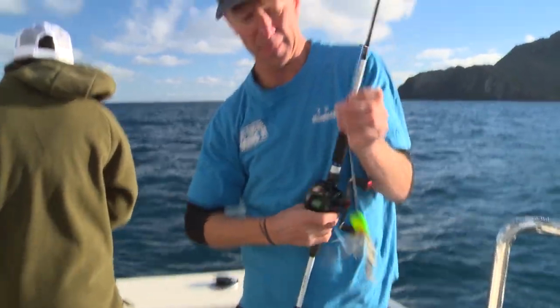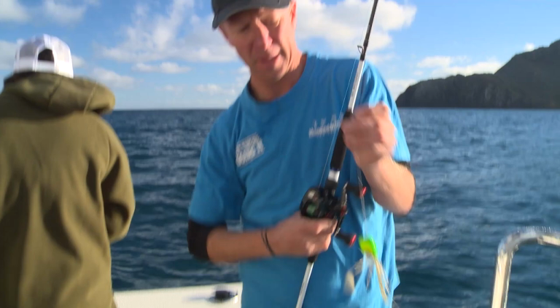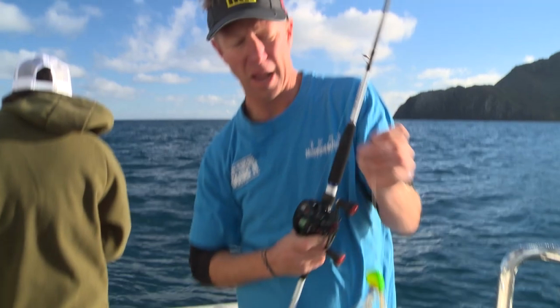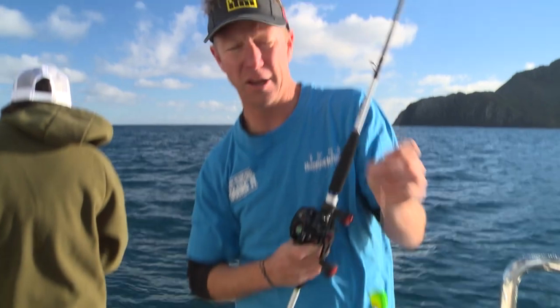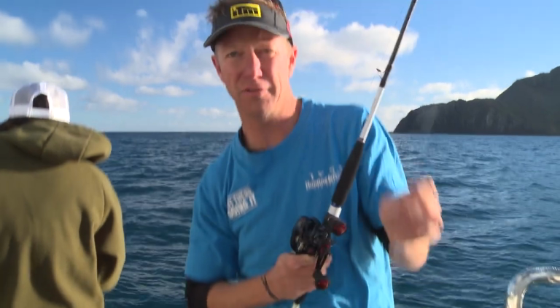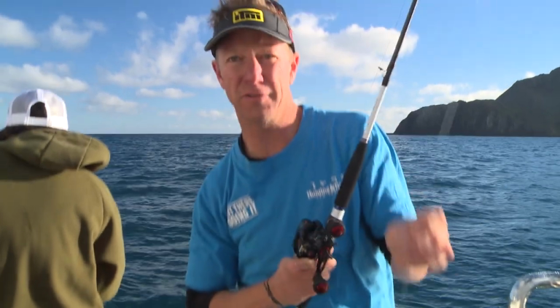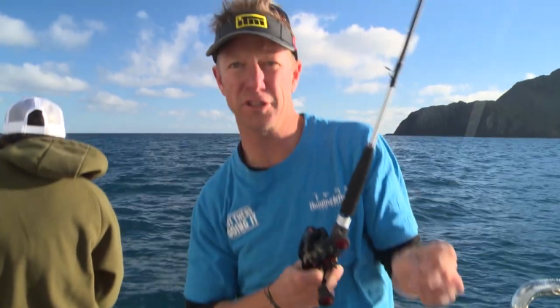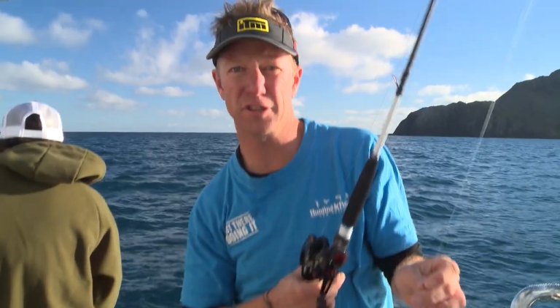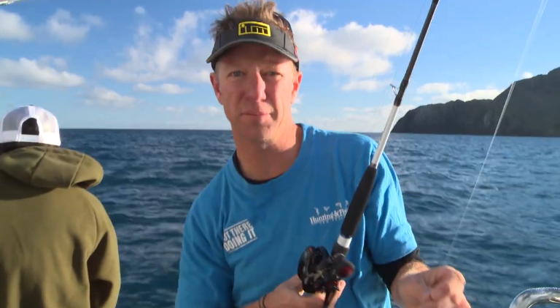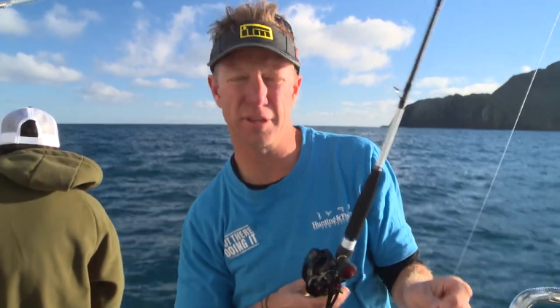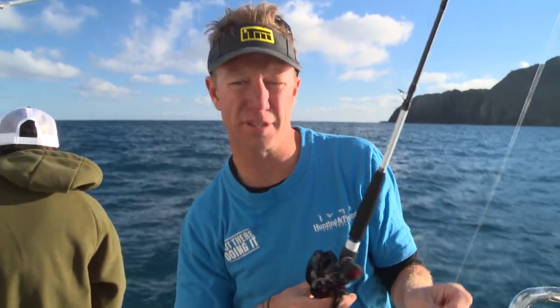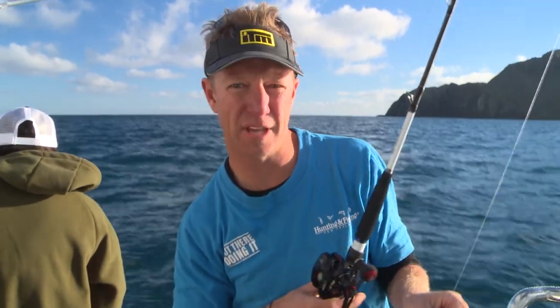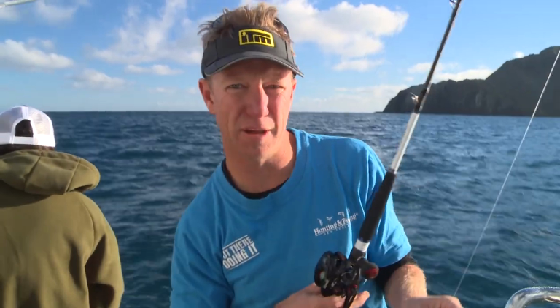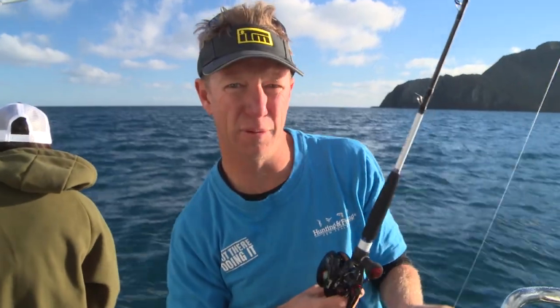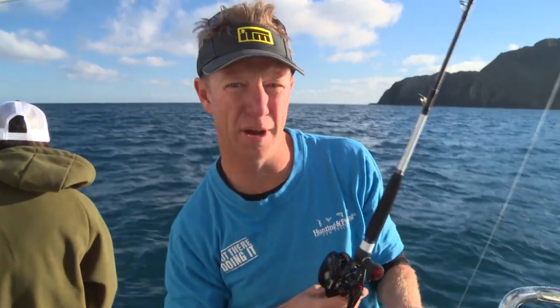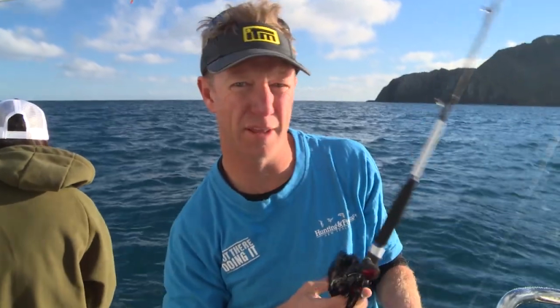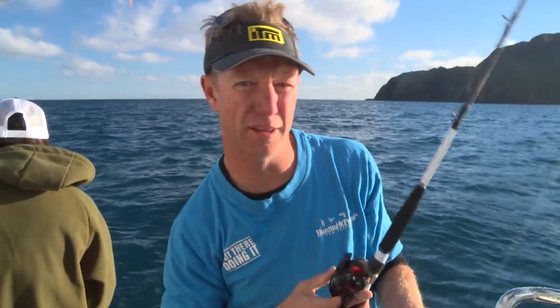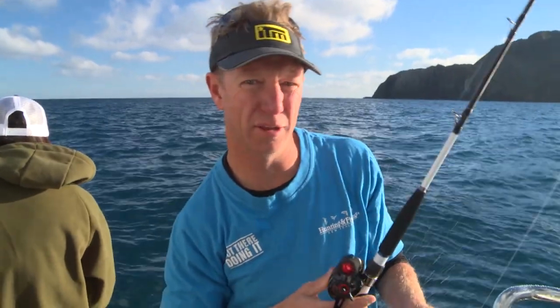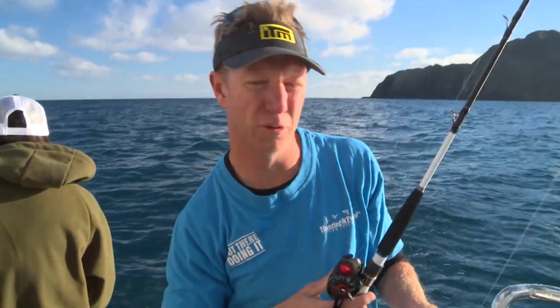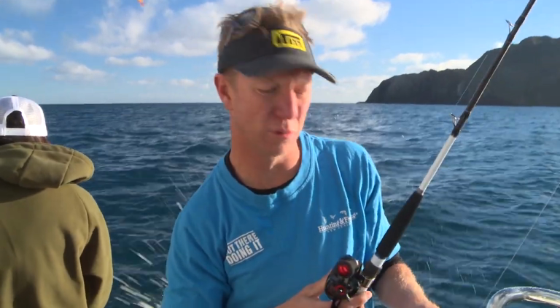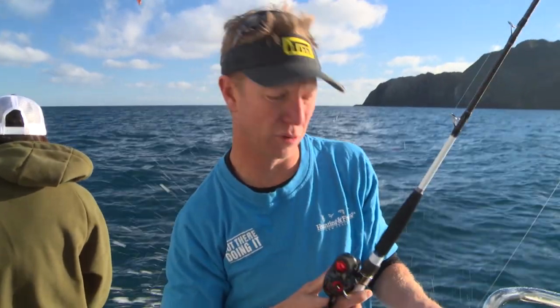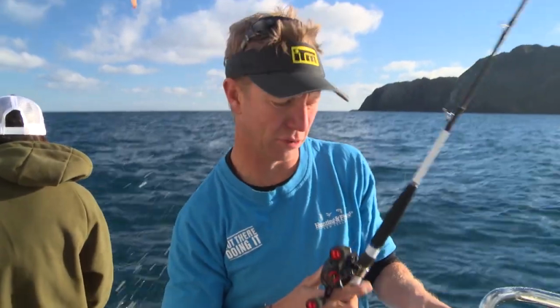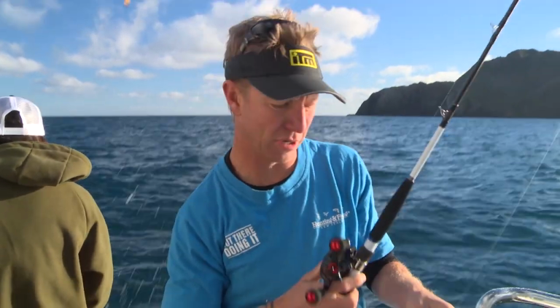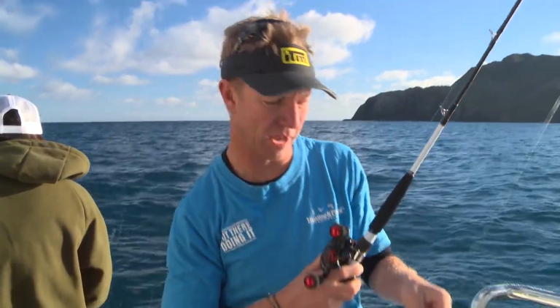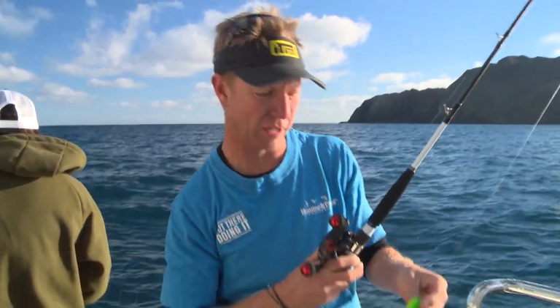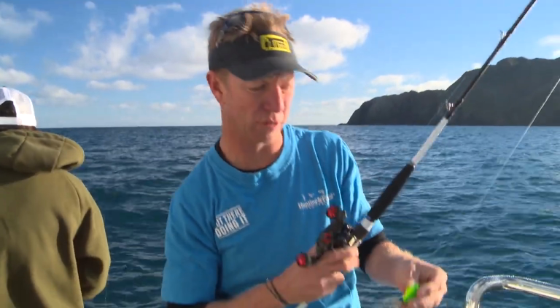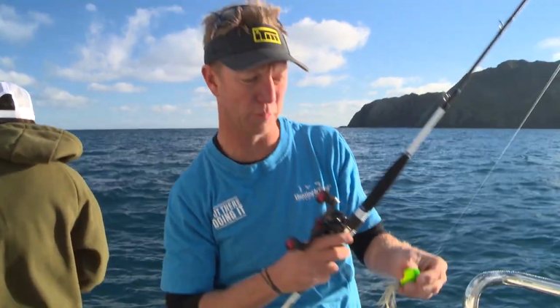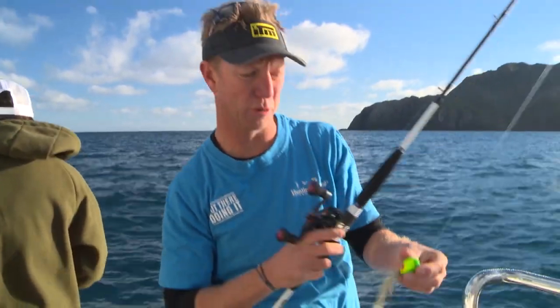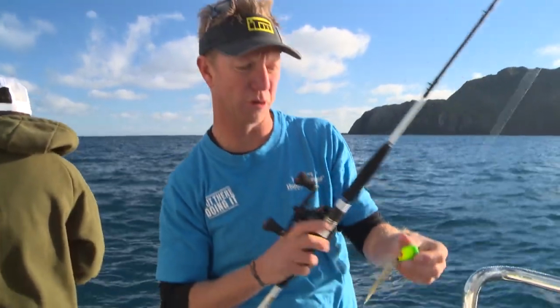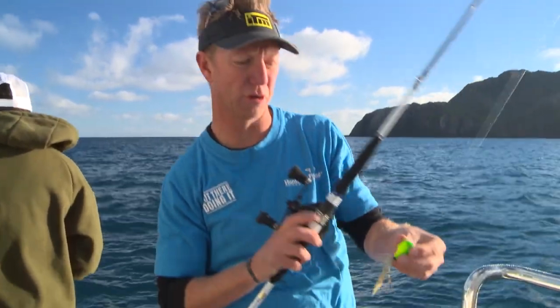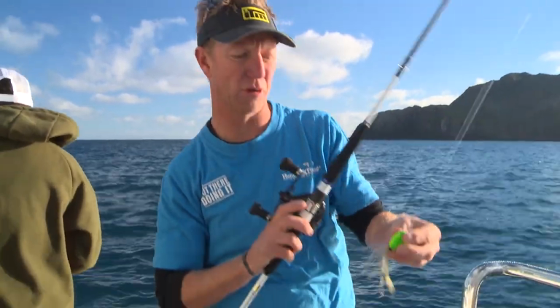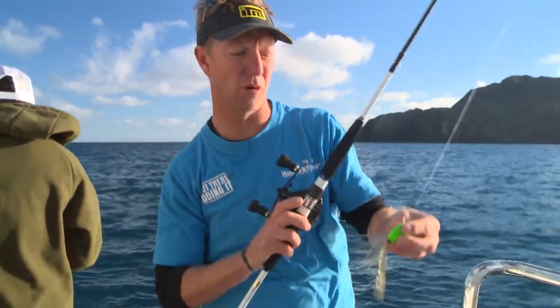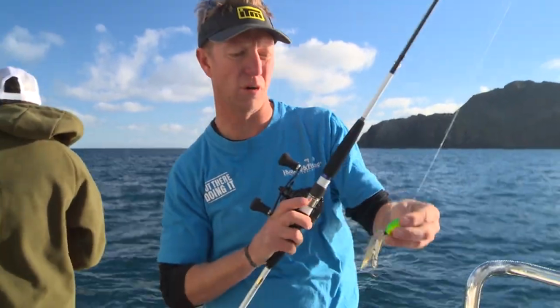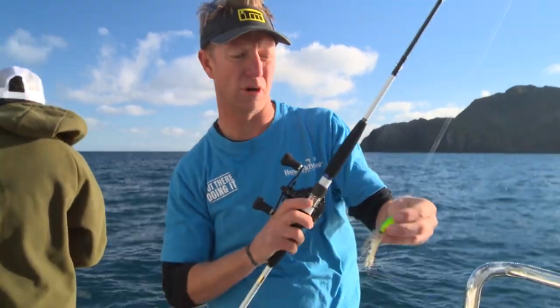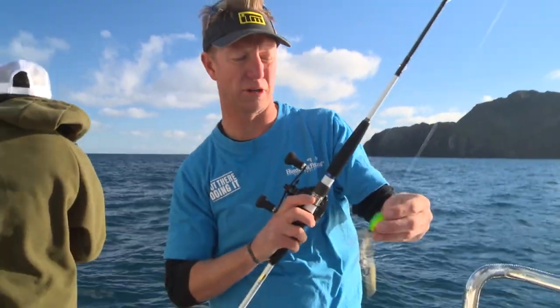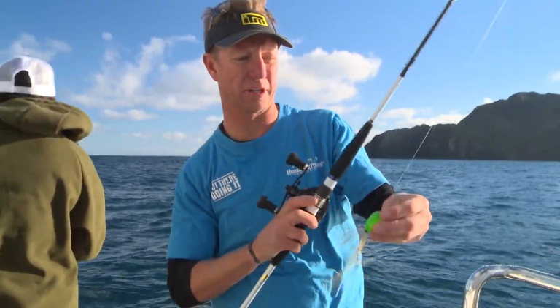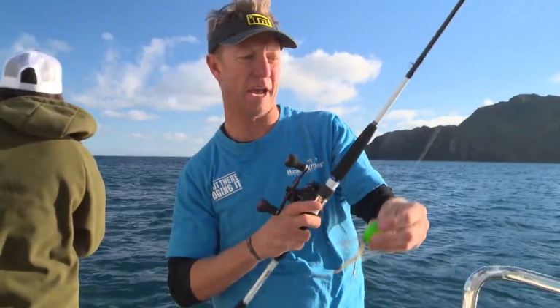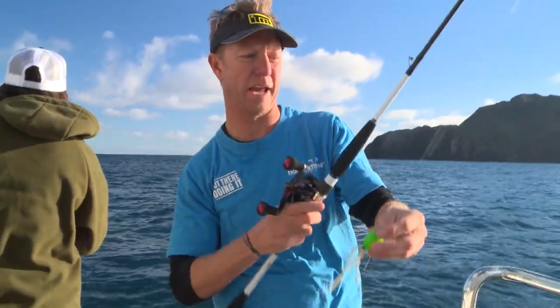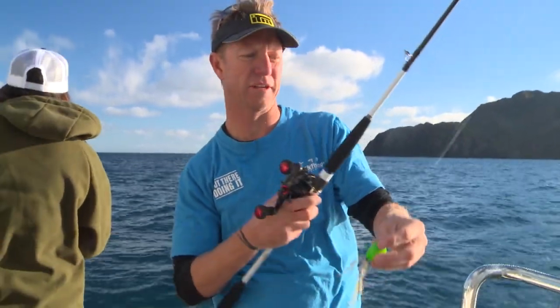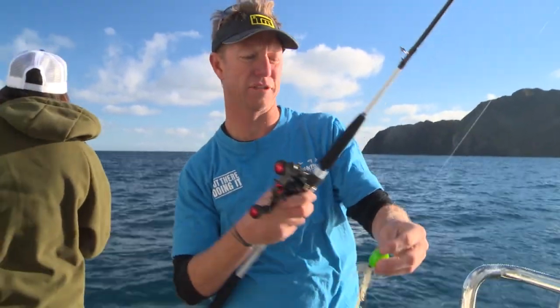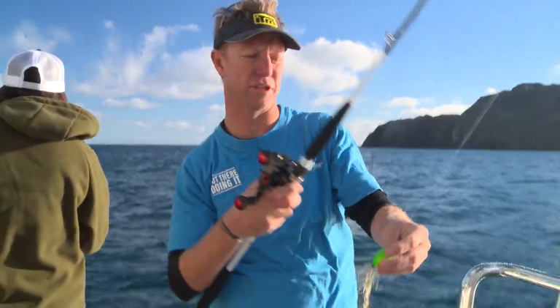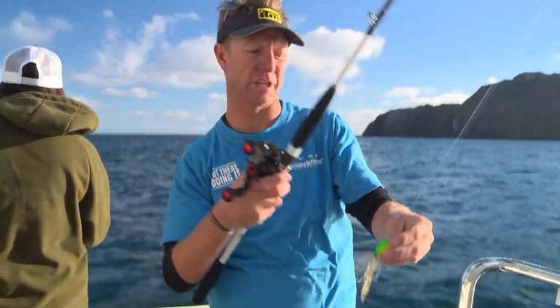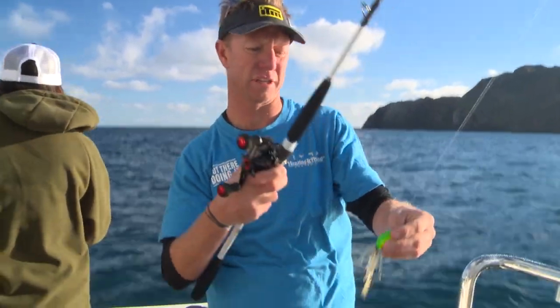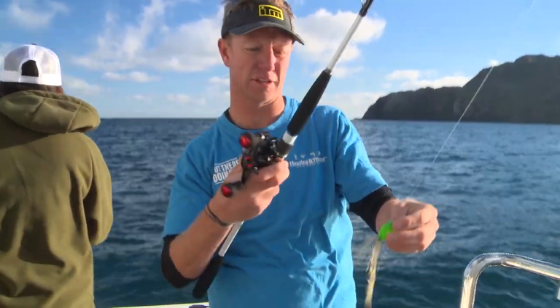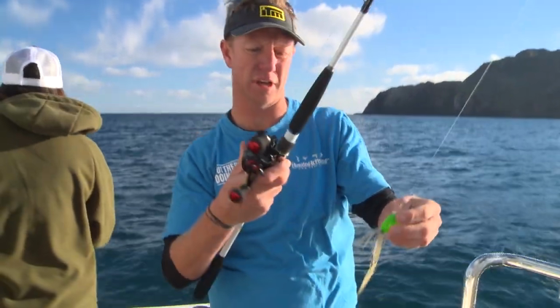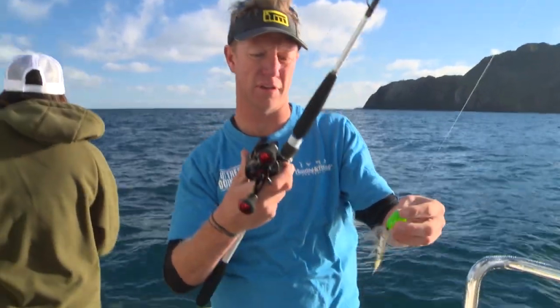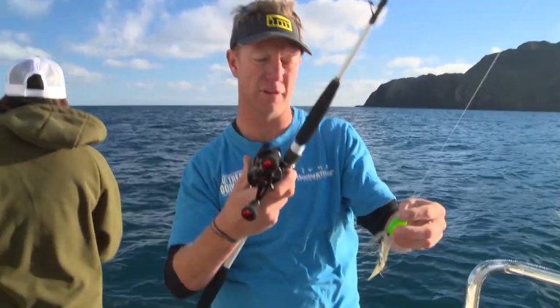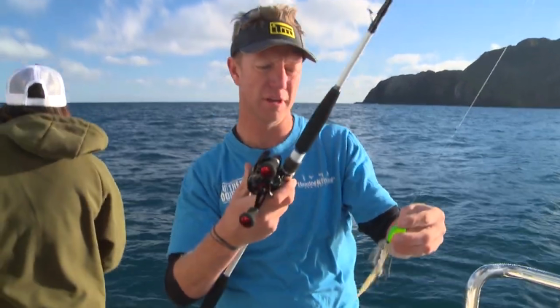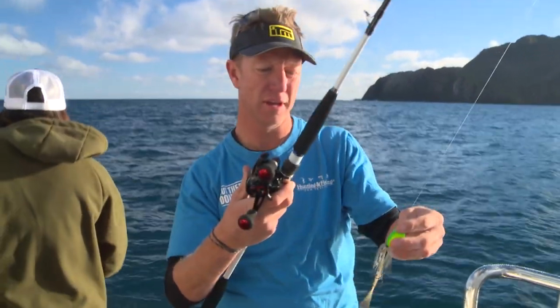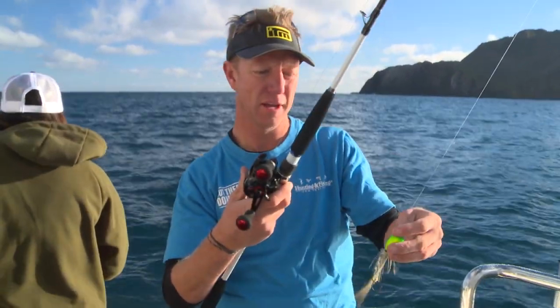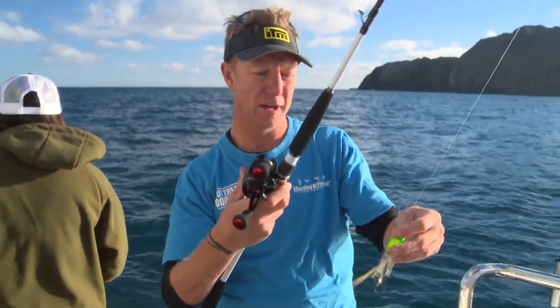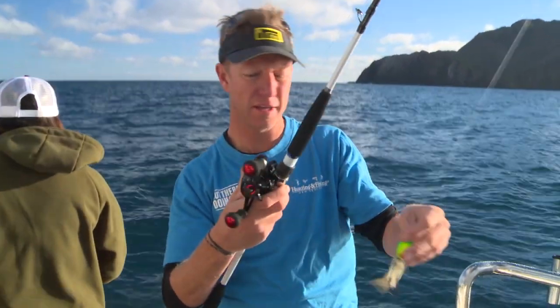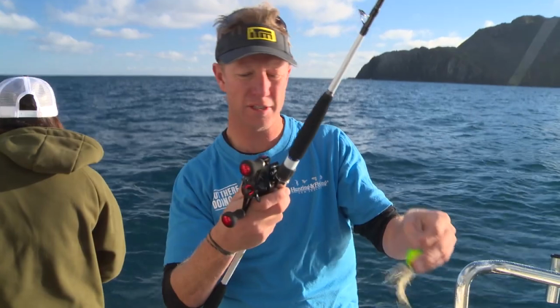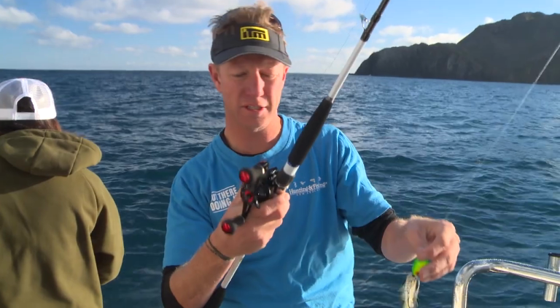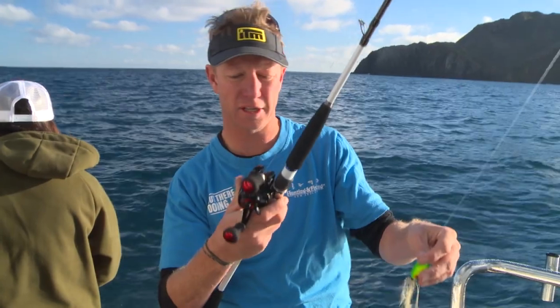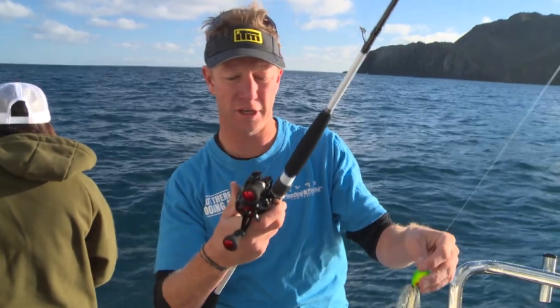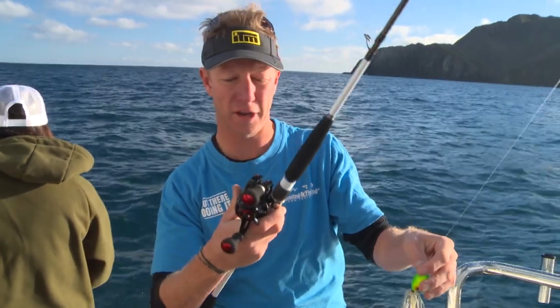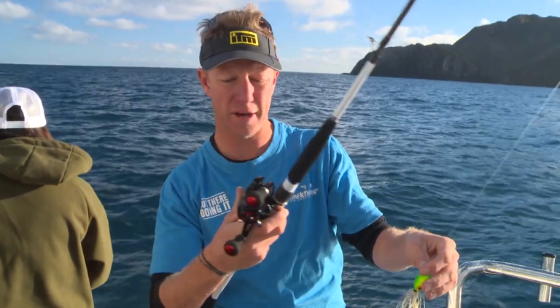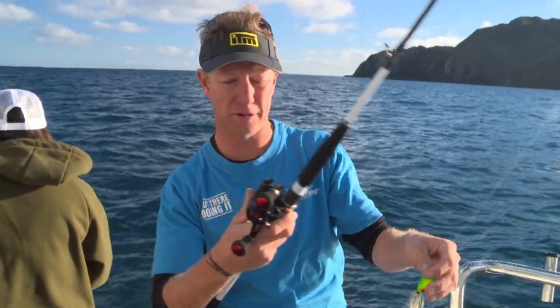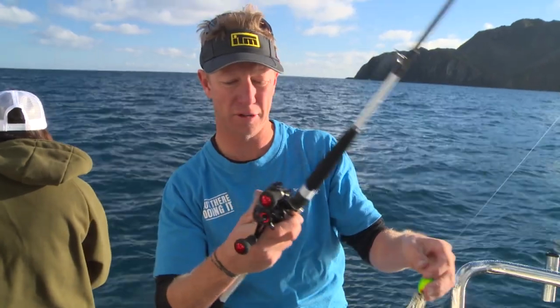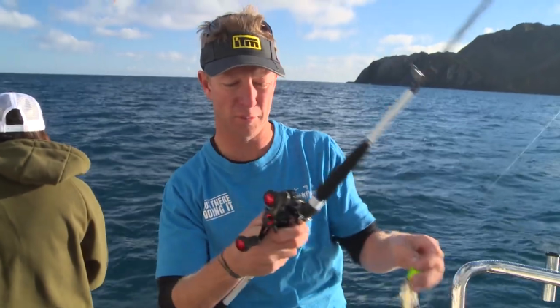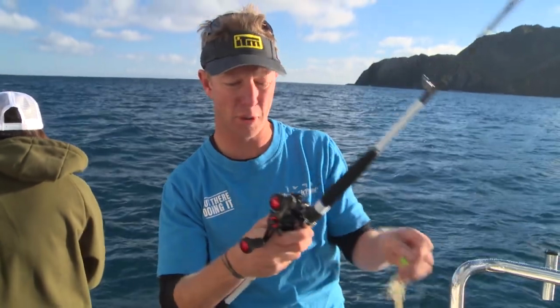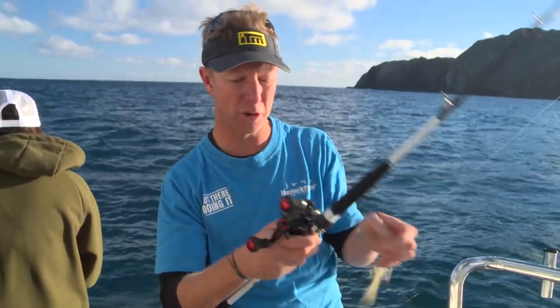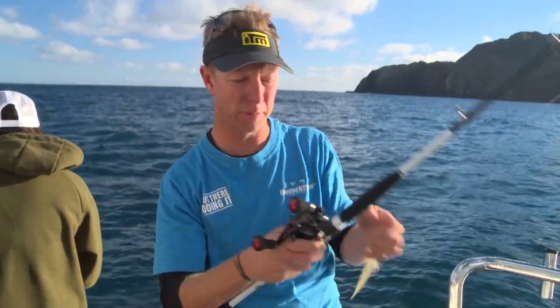You fish them the same way that you would a kibura or a lecanis jig, so that's just going to go down to the bottom.